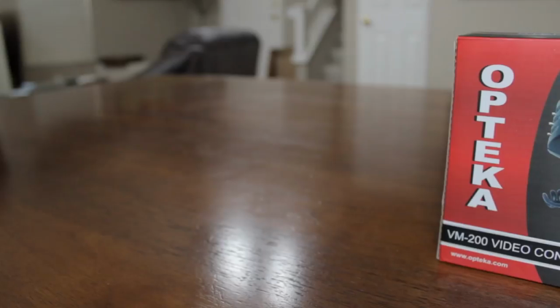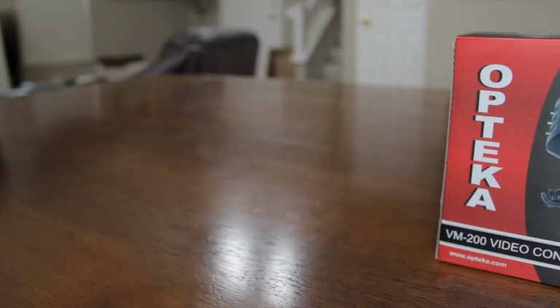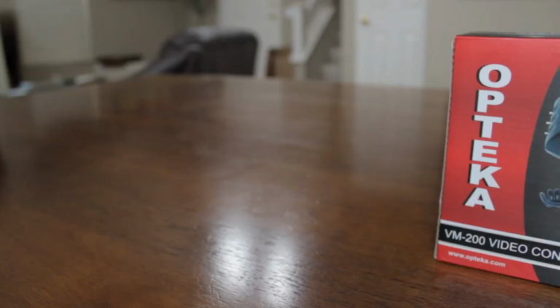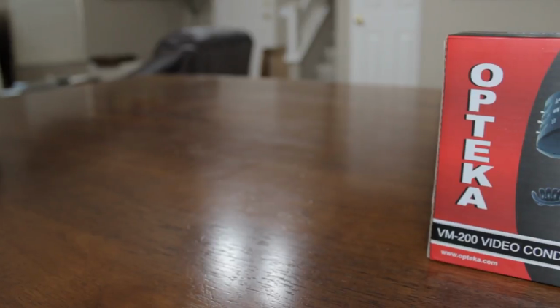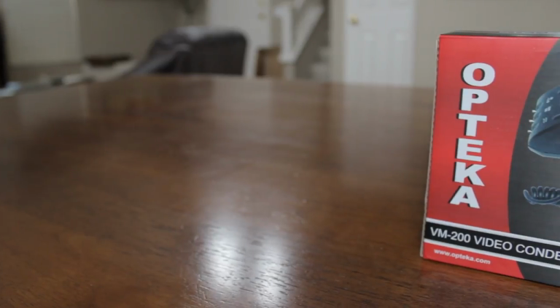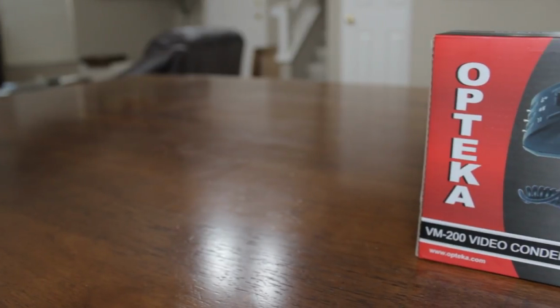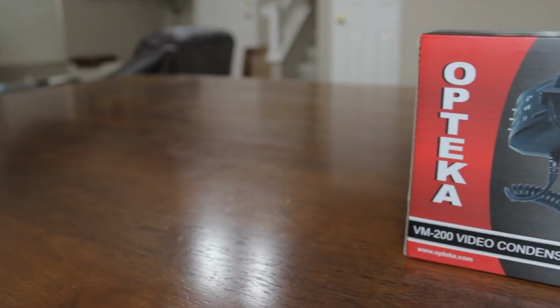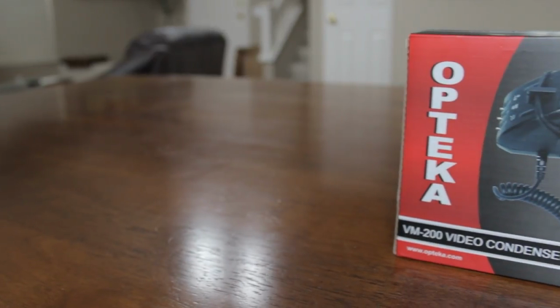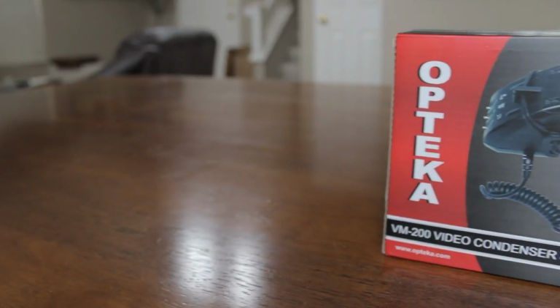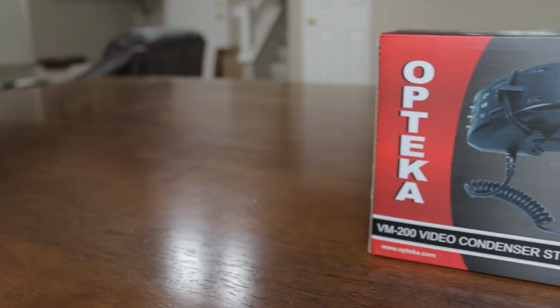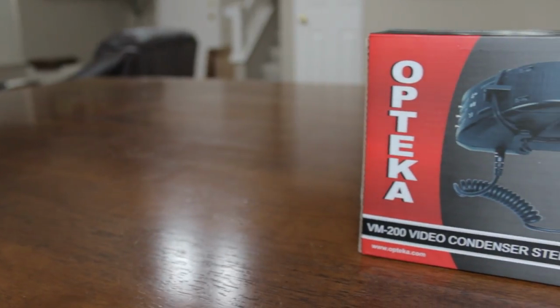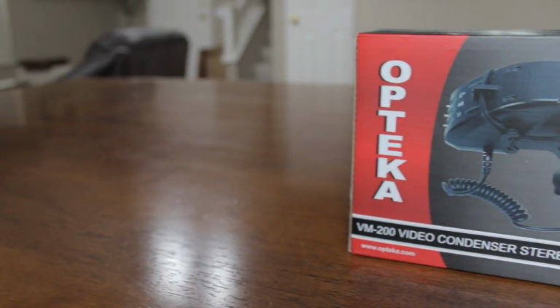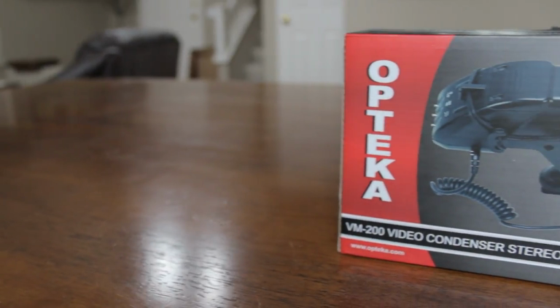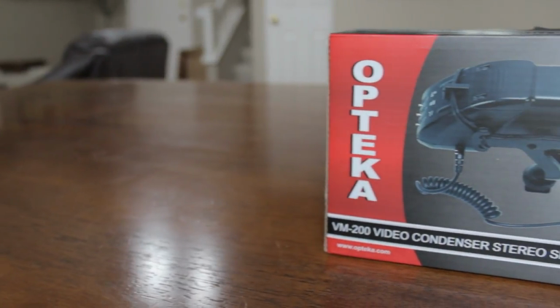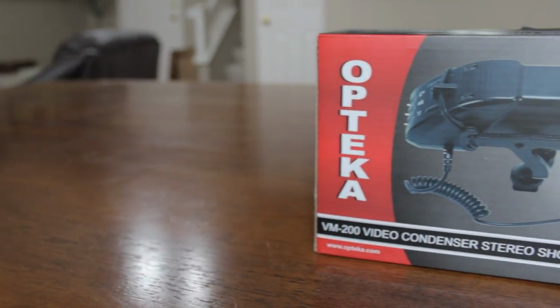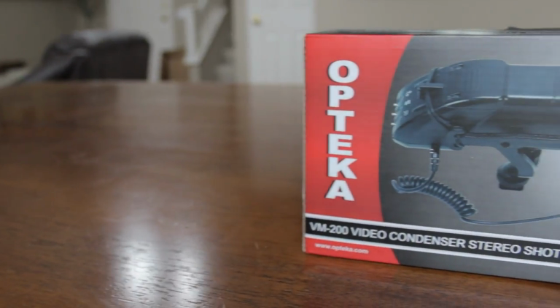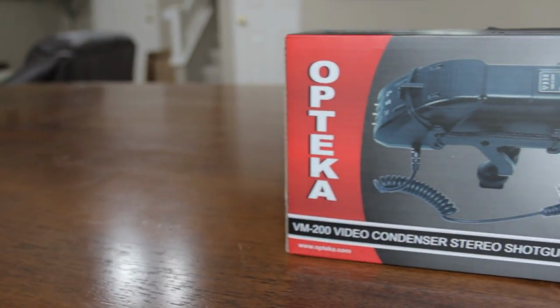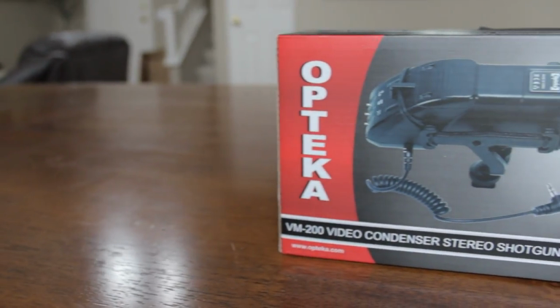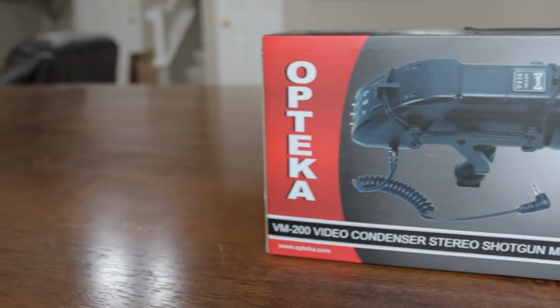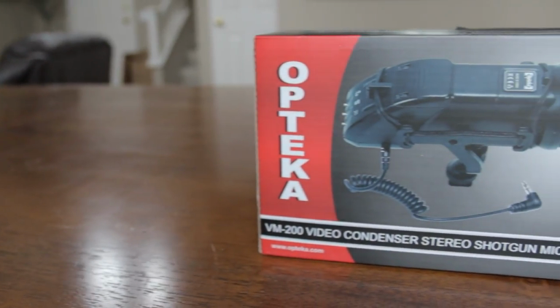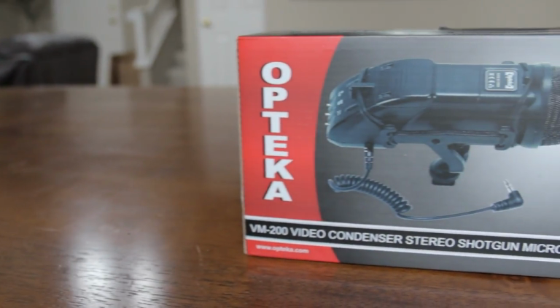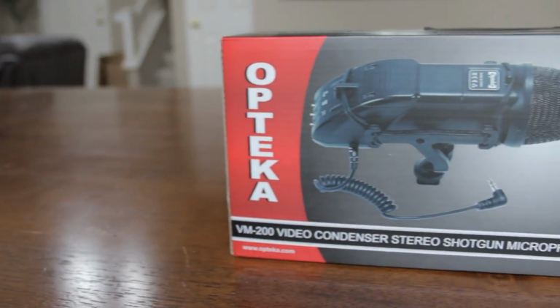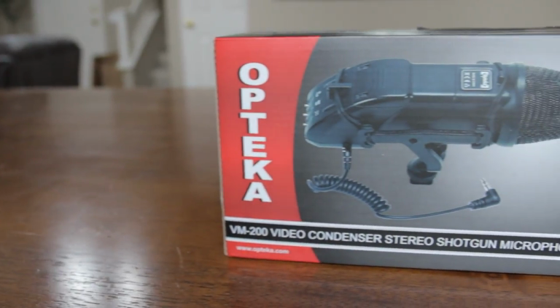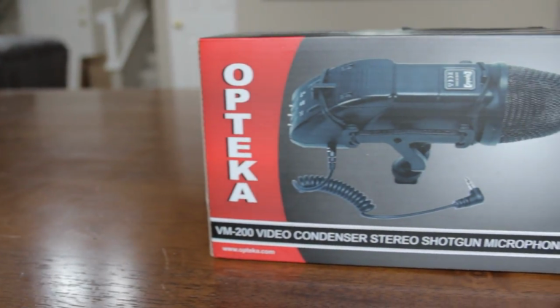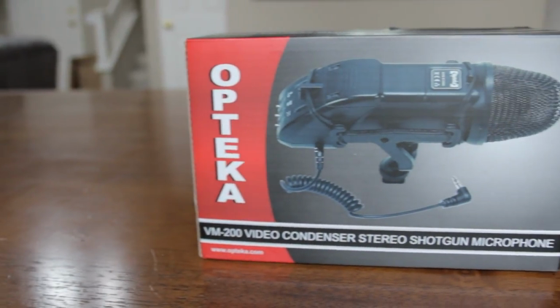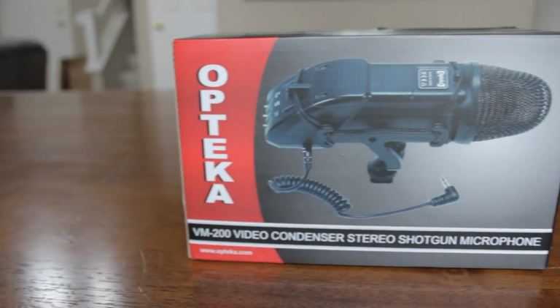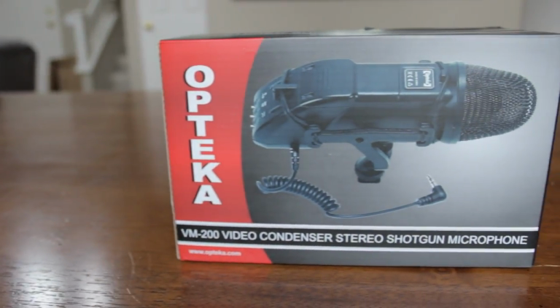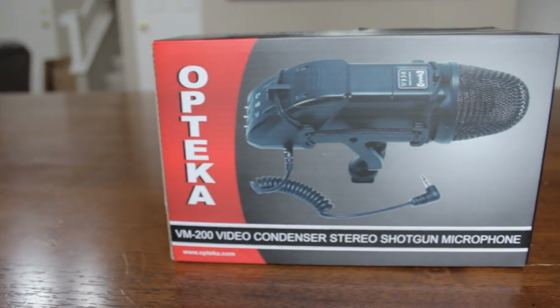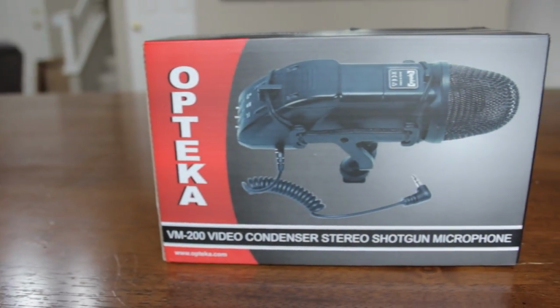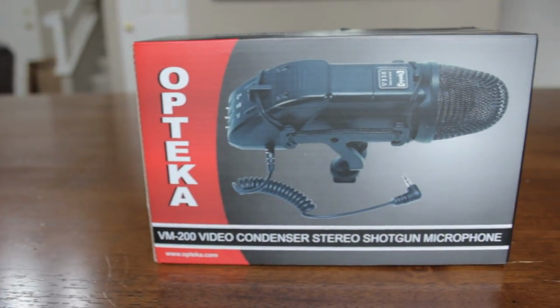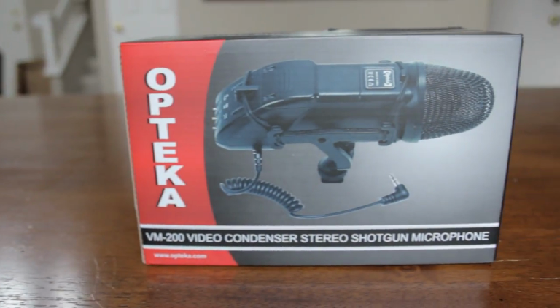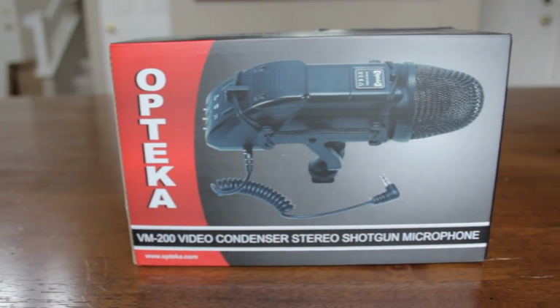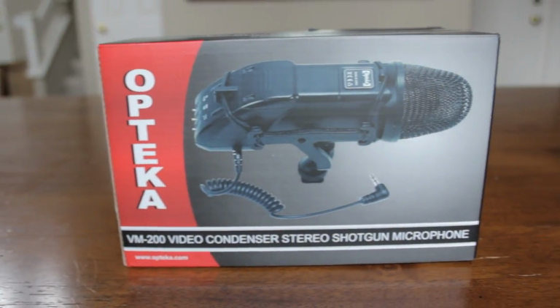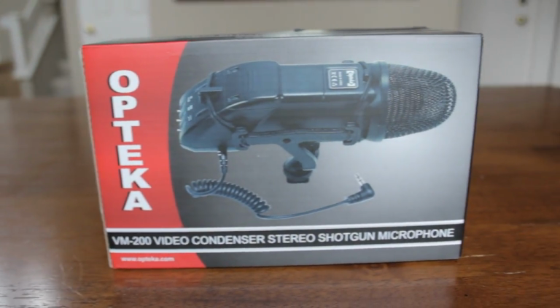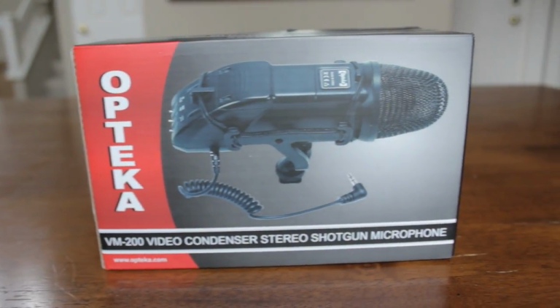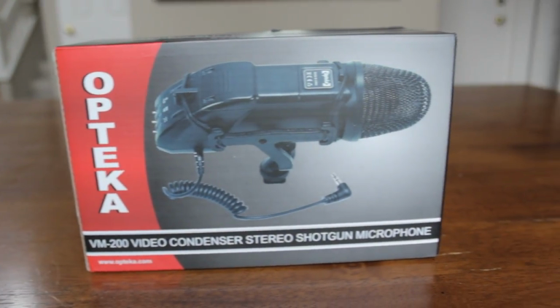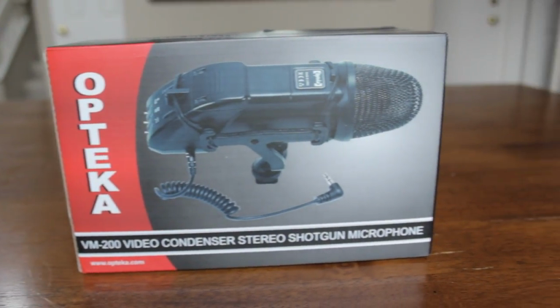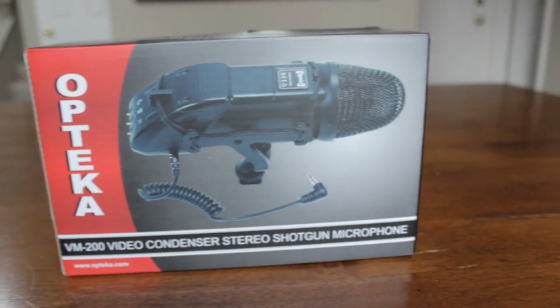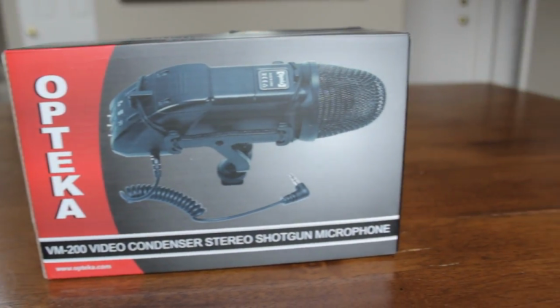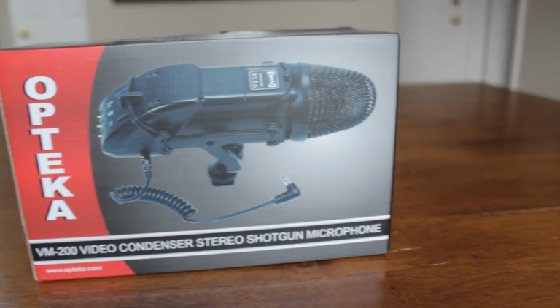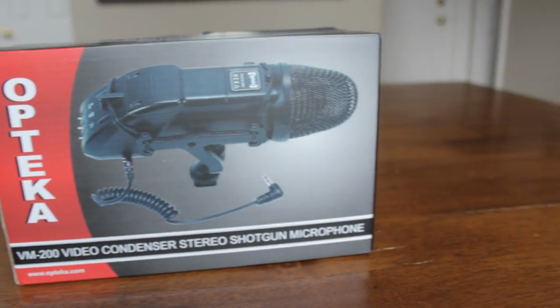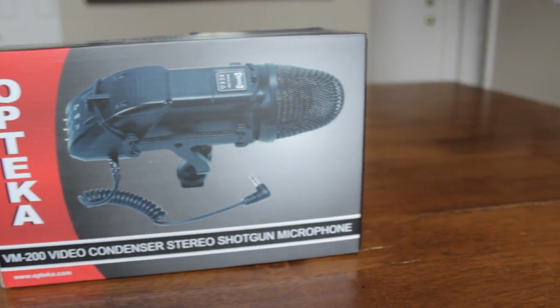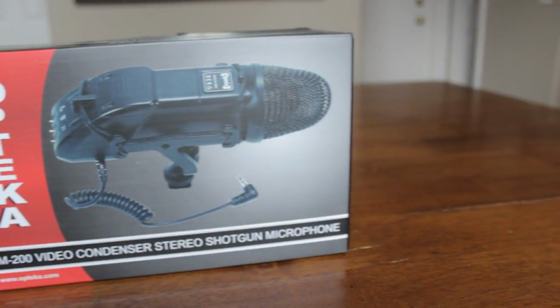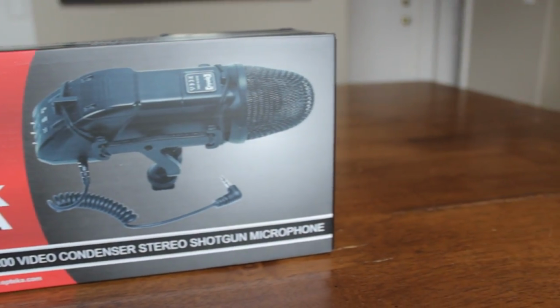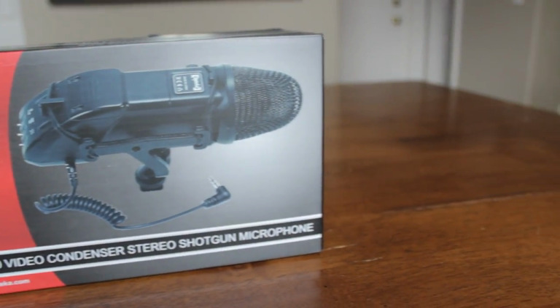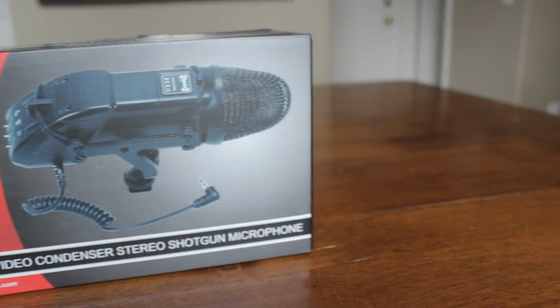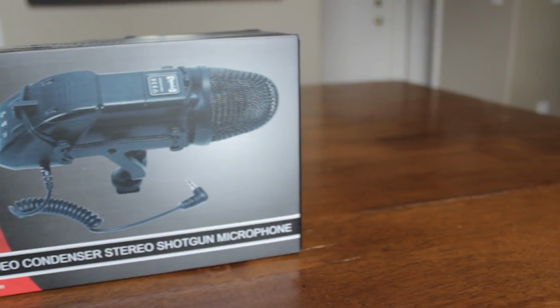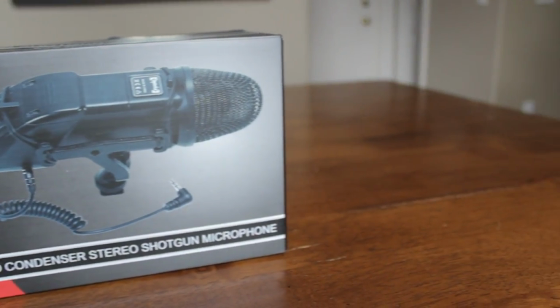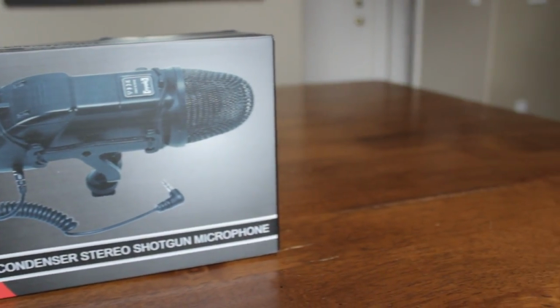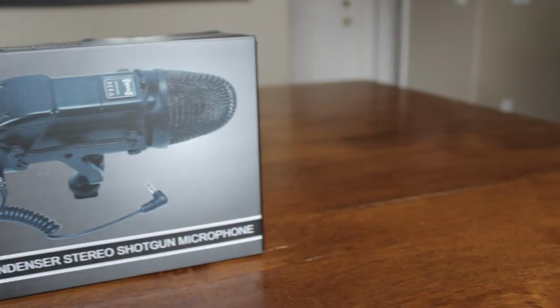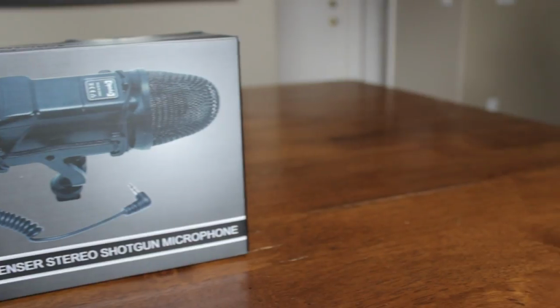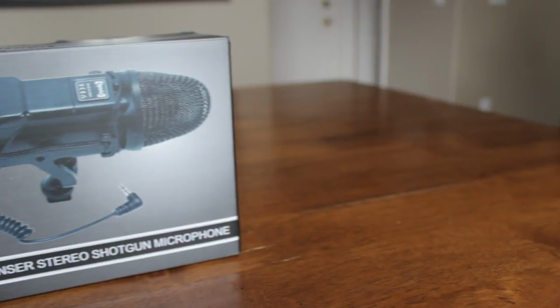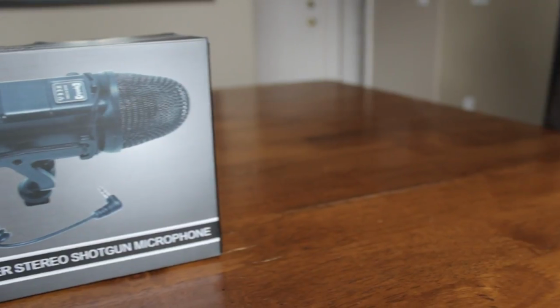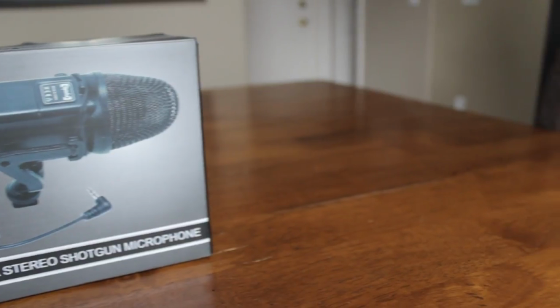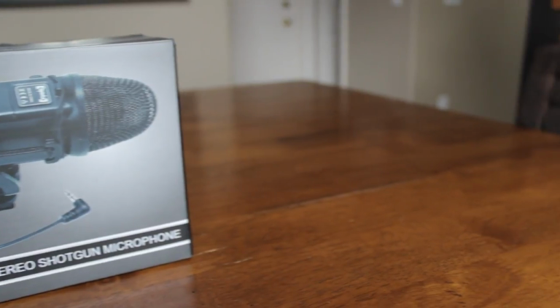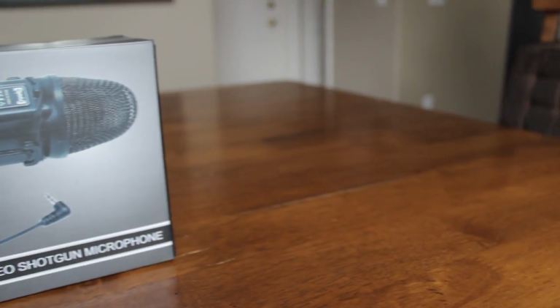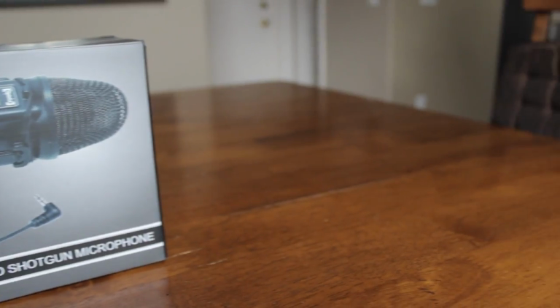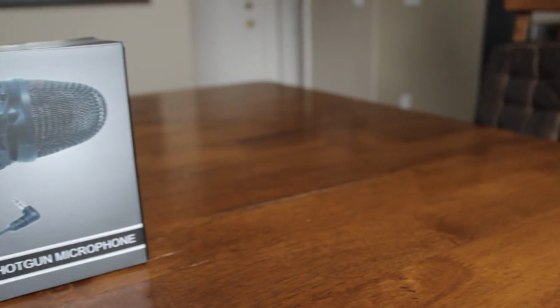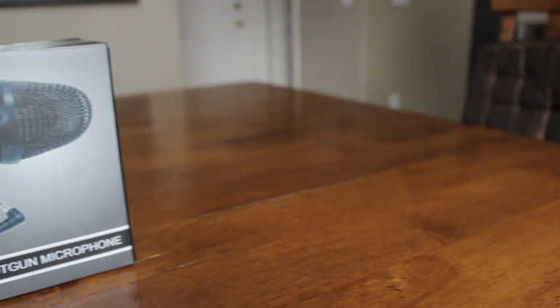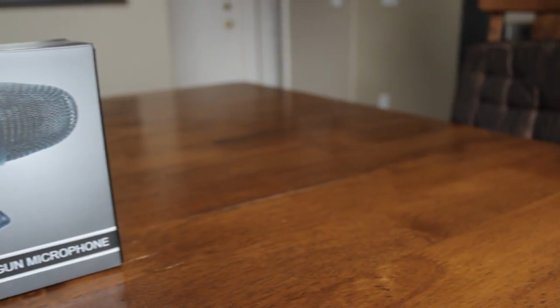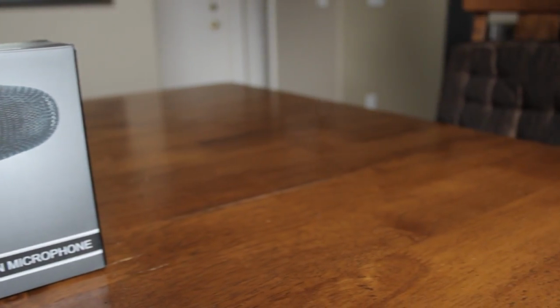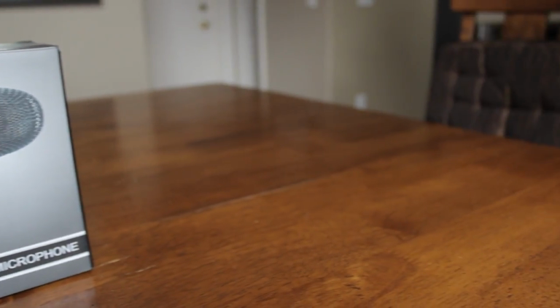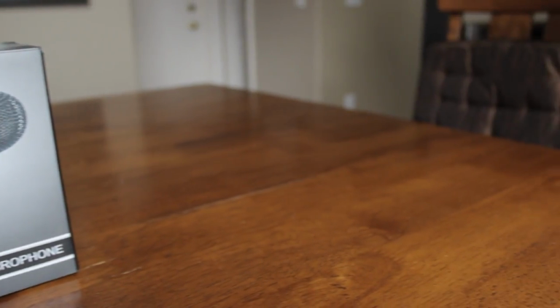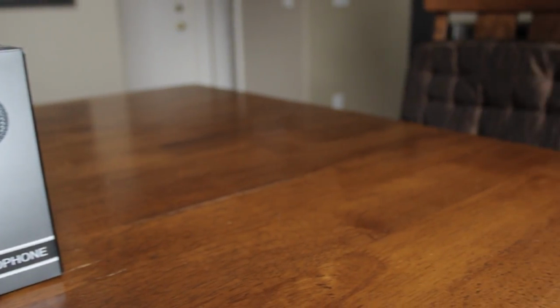Hey everybody, it's Anthony here from Nash Tech, and in this video I'll be doing a review of the Optica VM200 Video Condenser Stereo Shotgun Microphone.